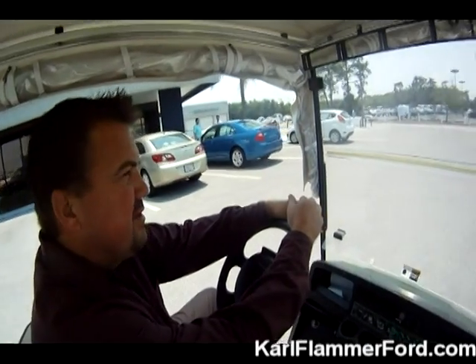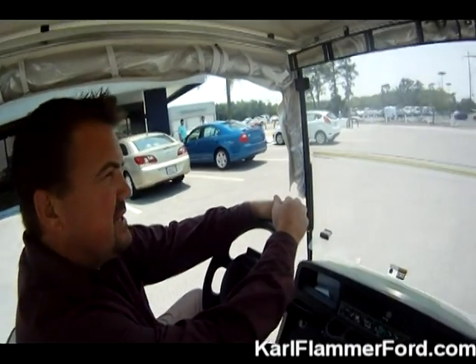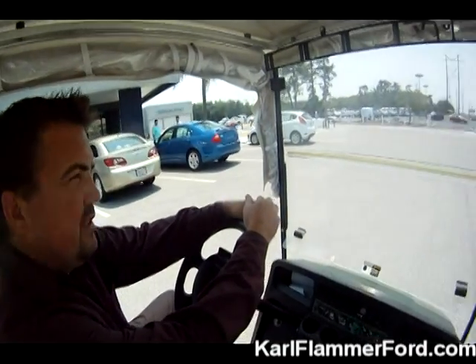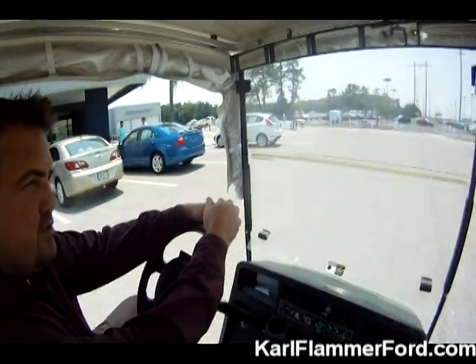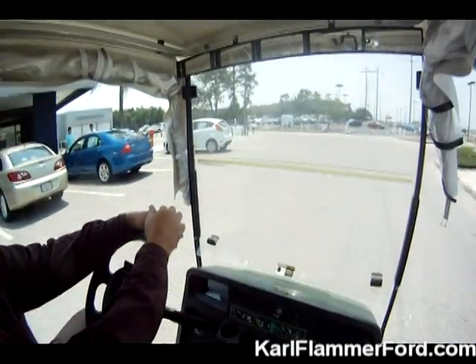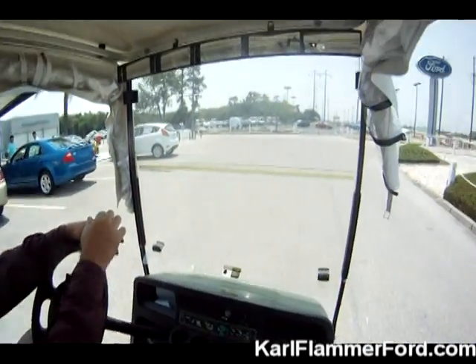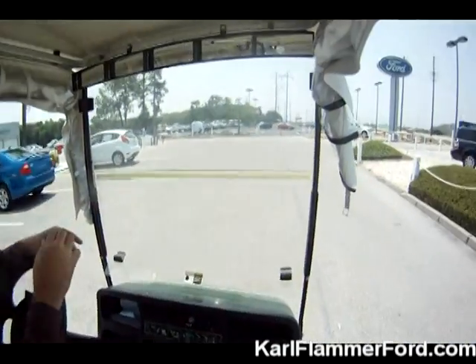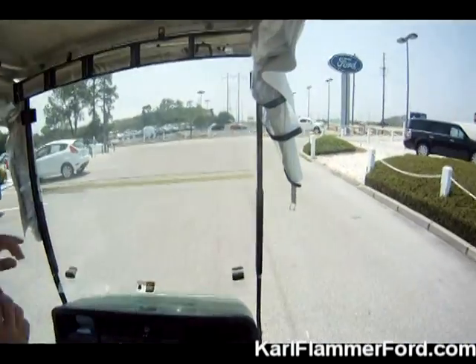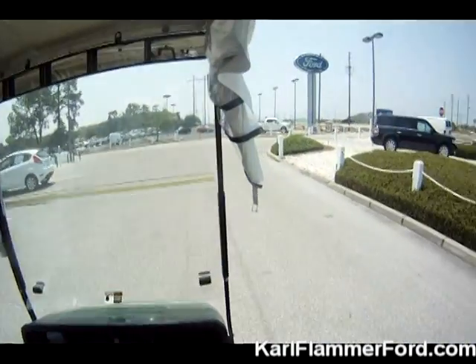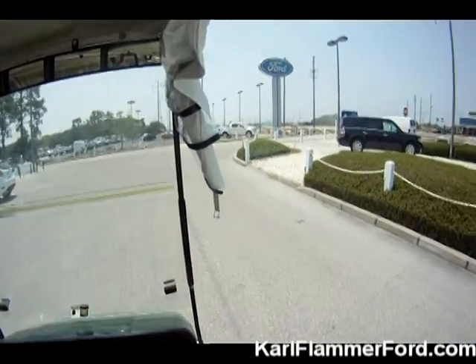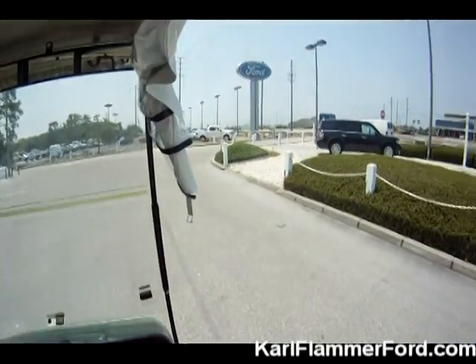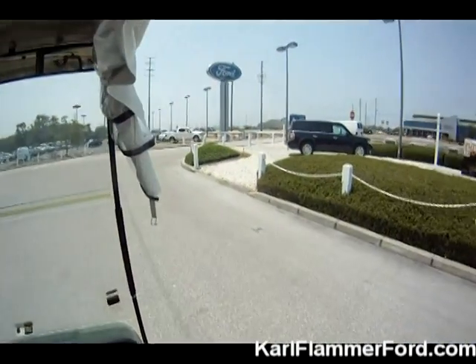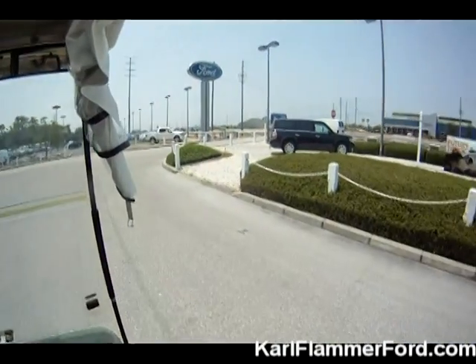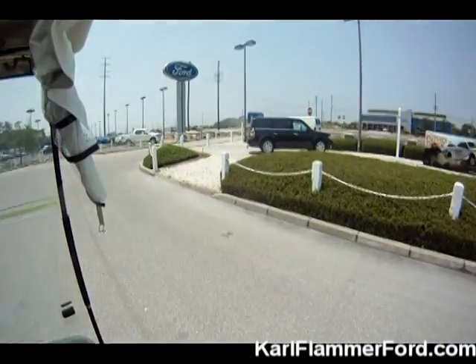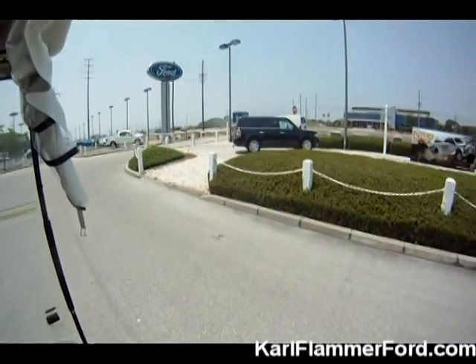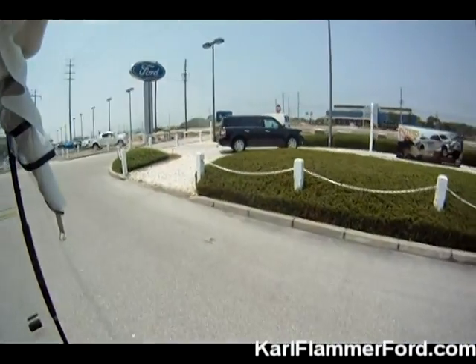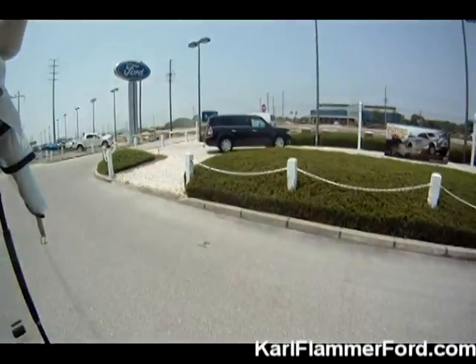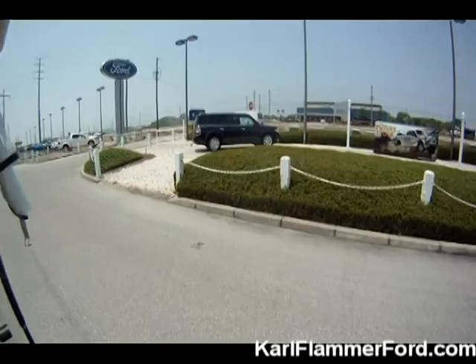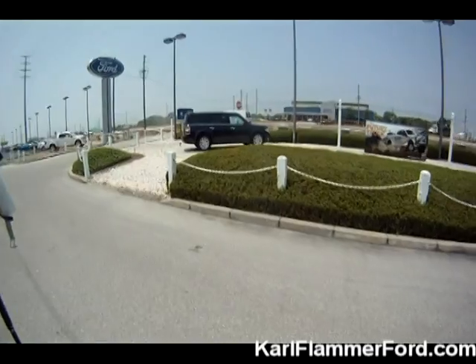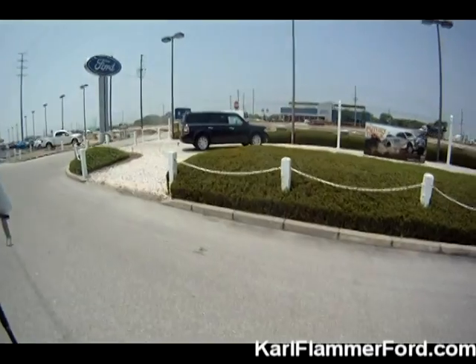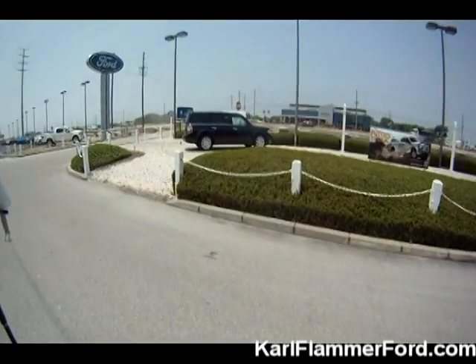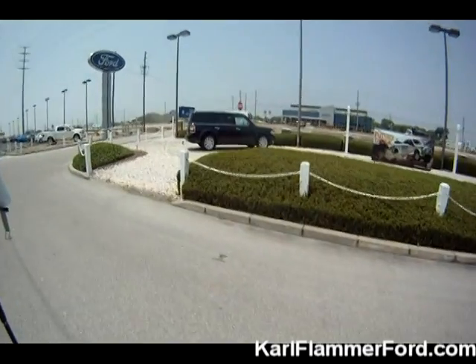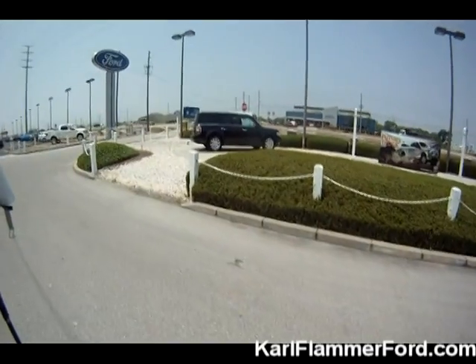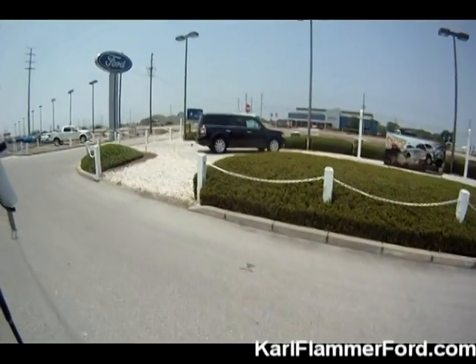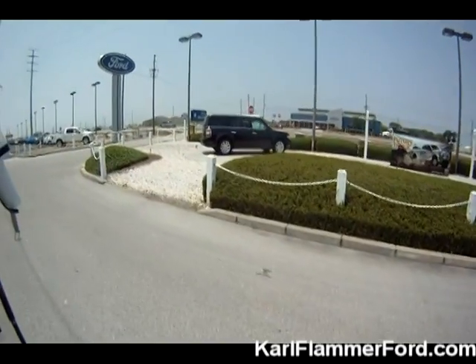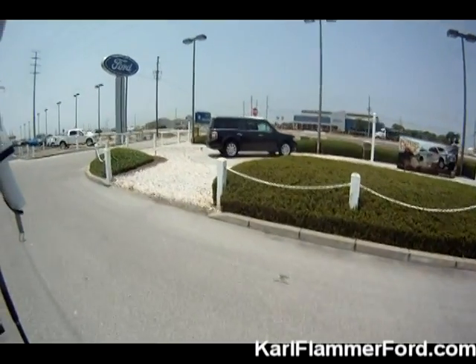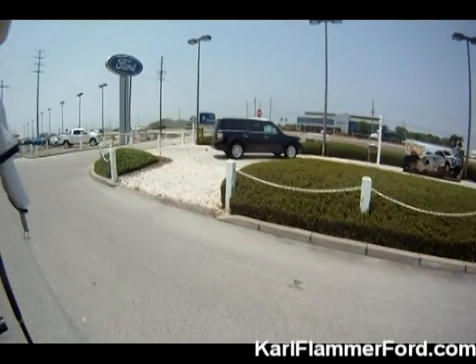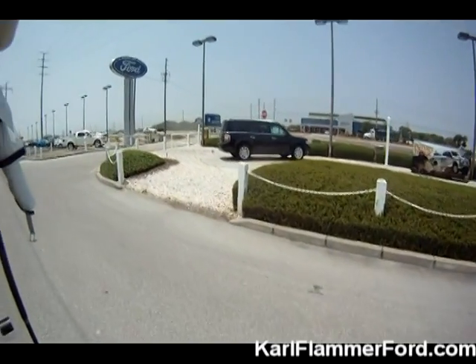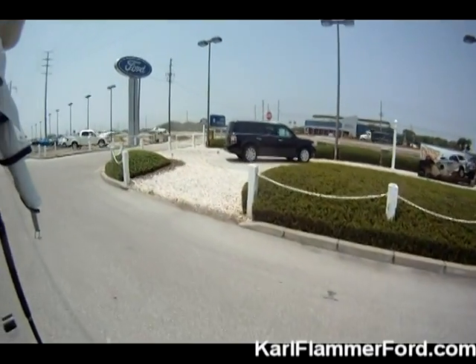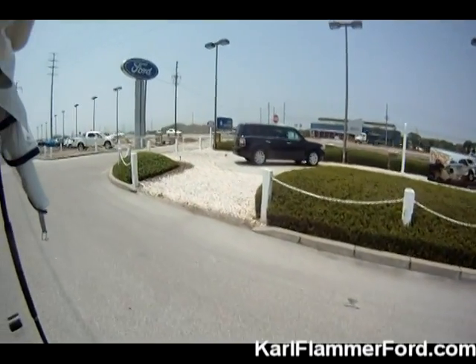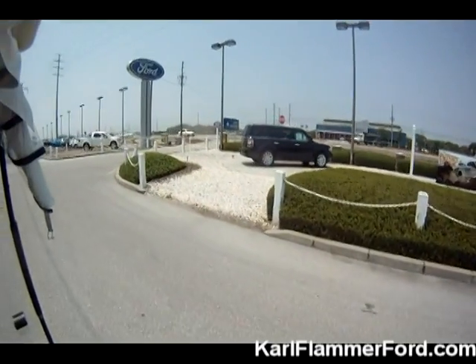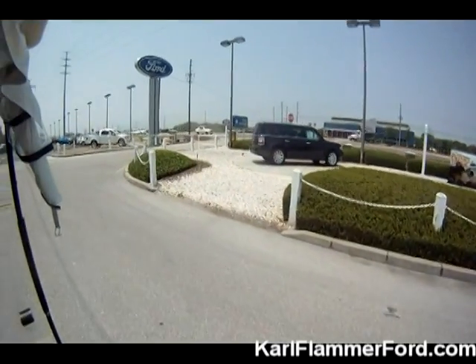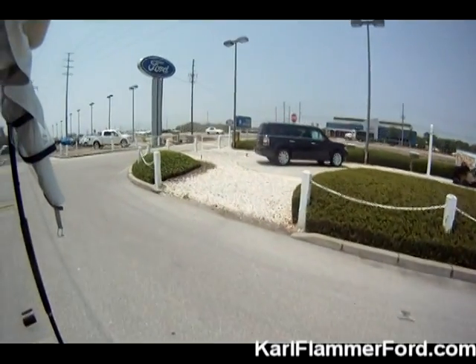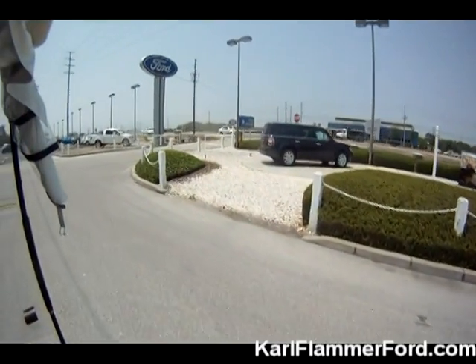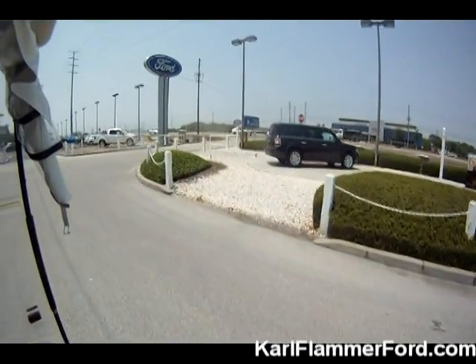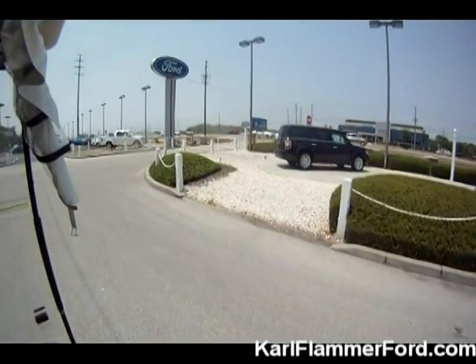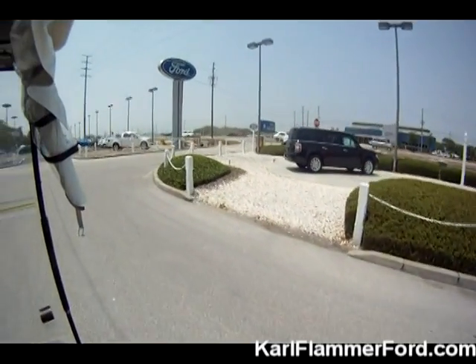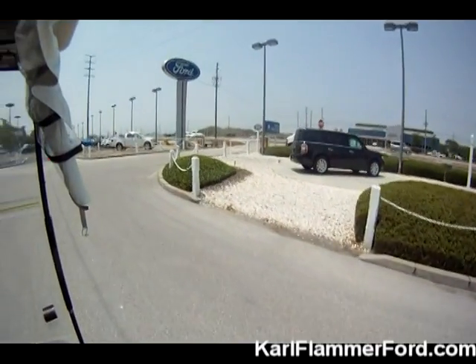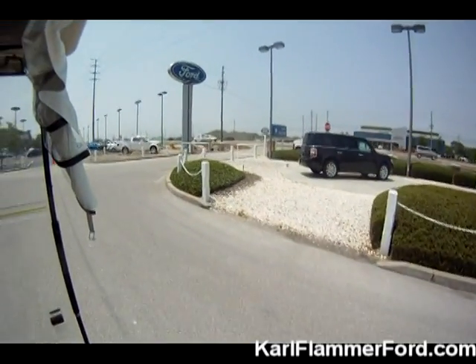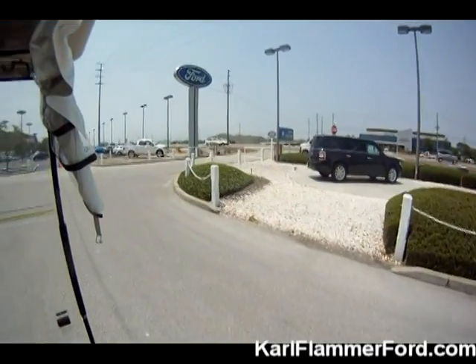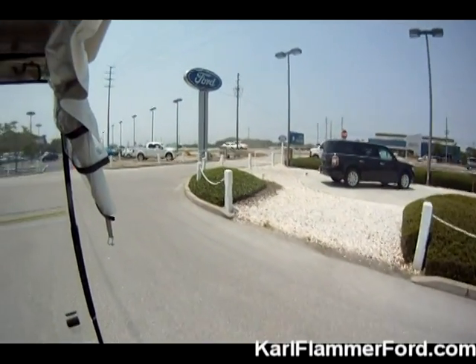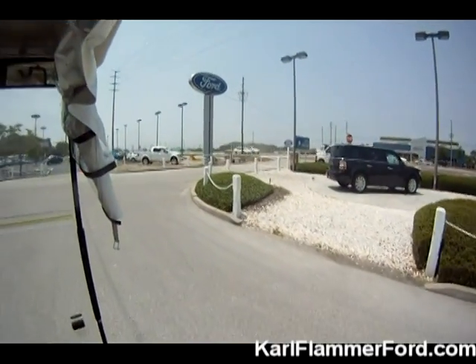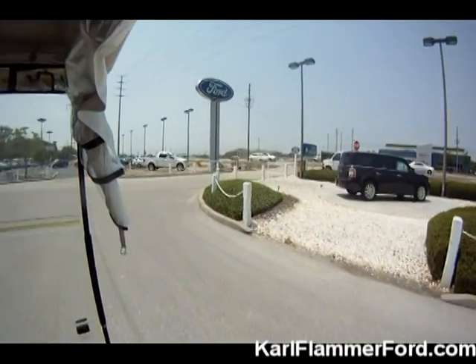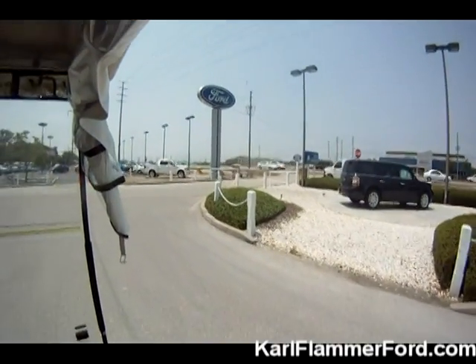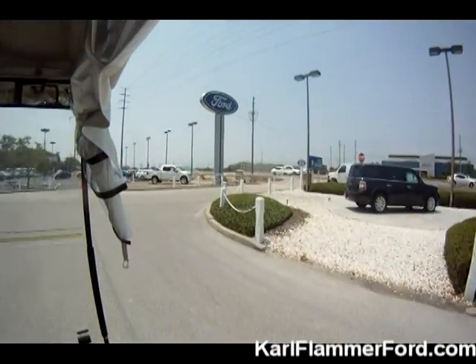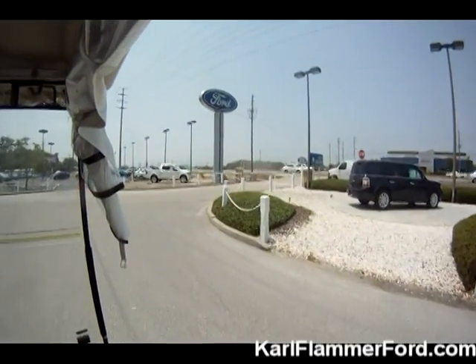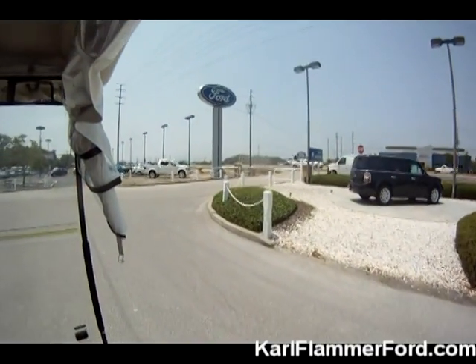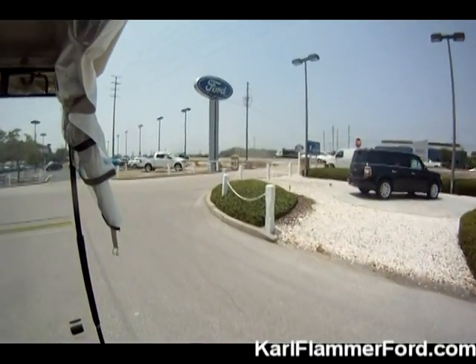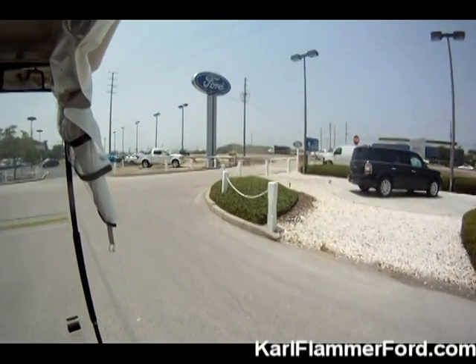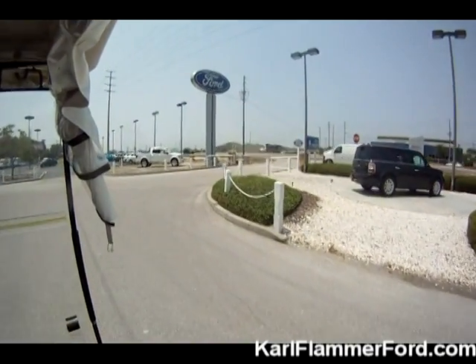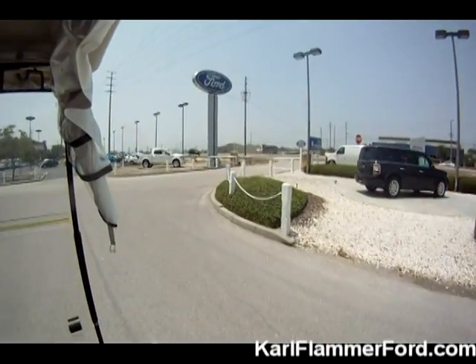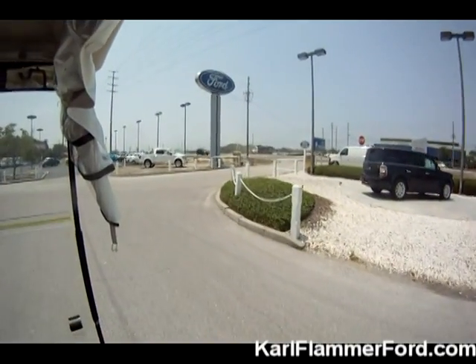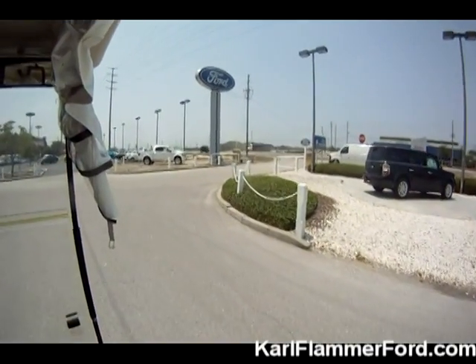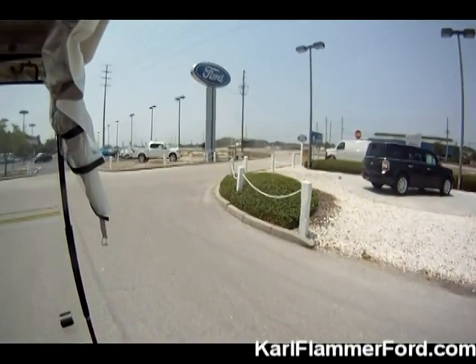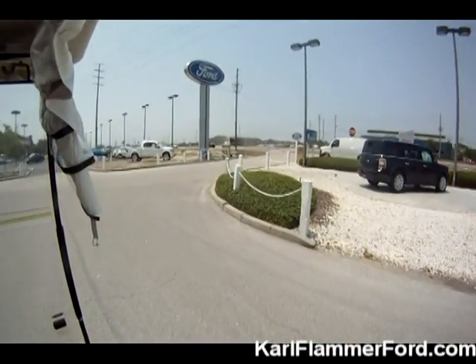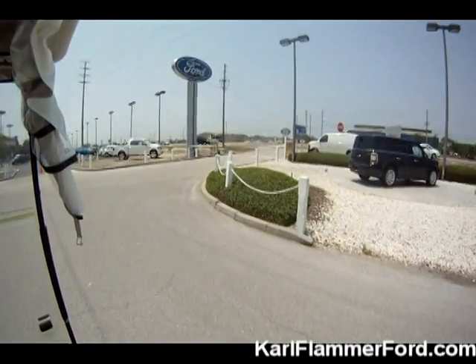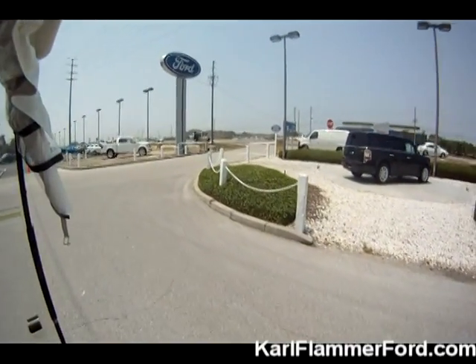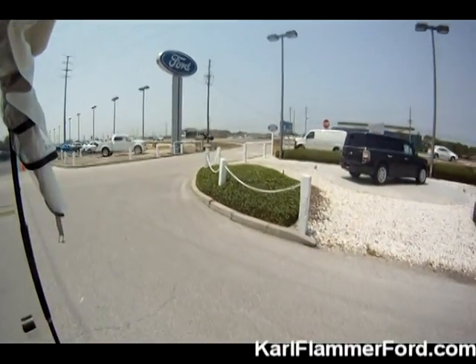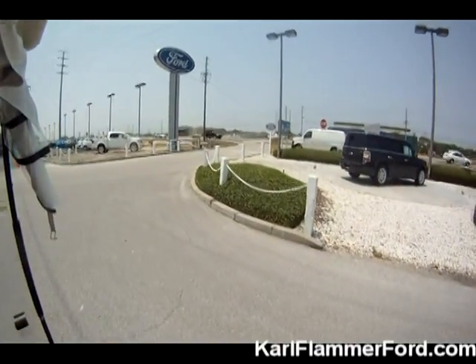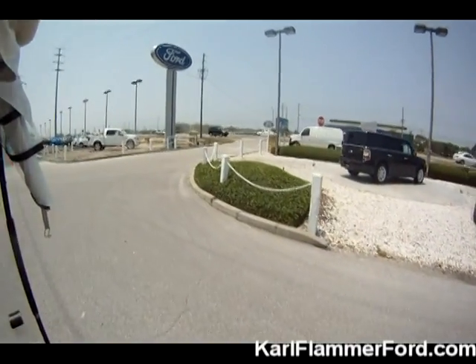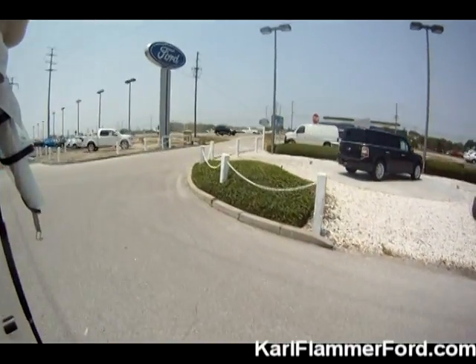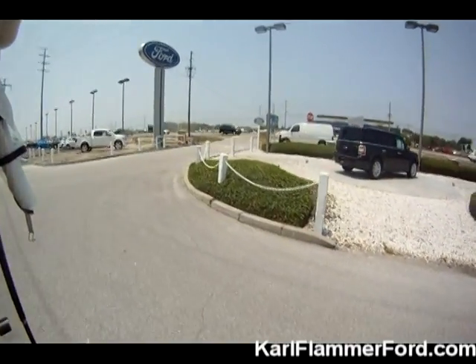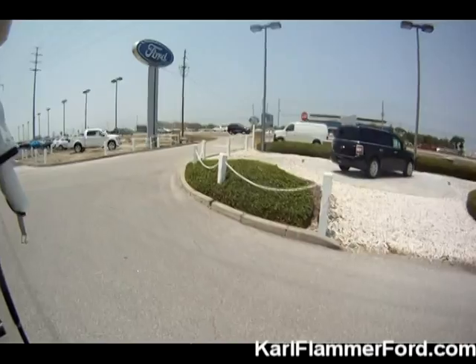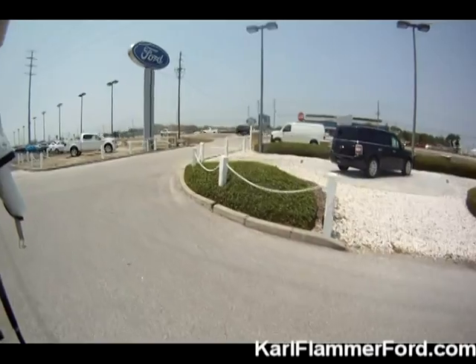As you know, this is the front of our dealership with our entrances right off of US-19 North in the lovely Tarpon Springs, Florida.